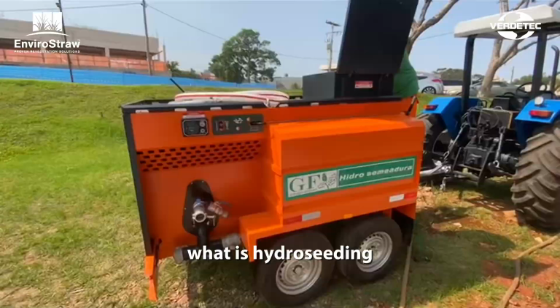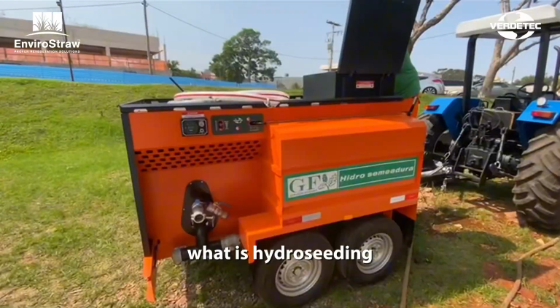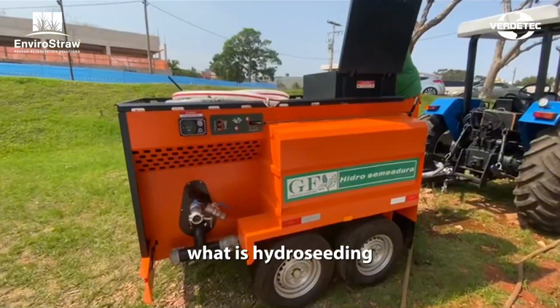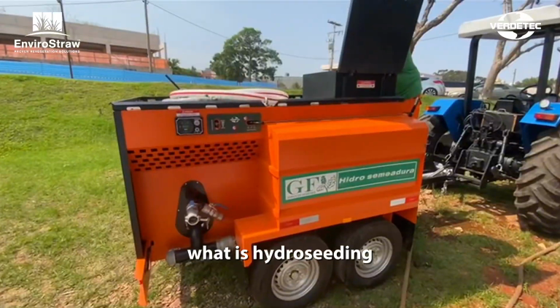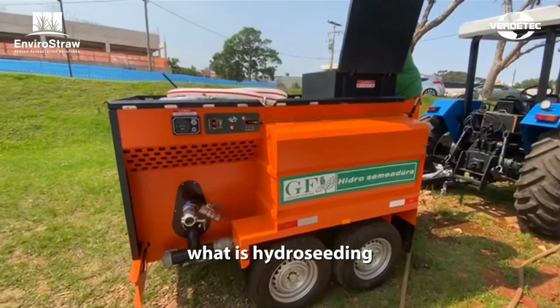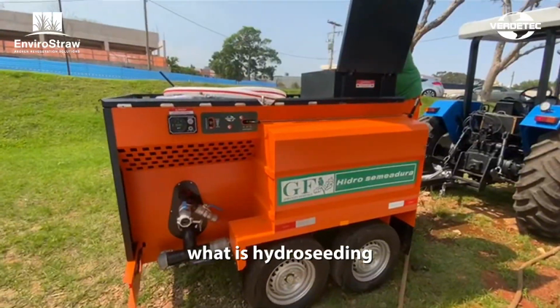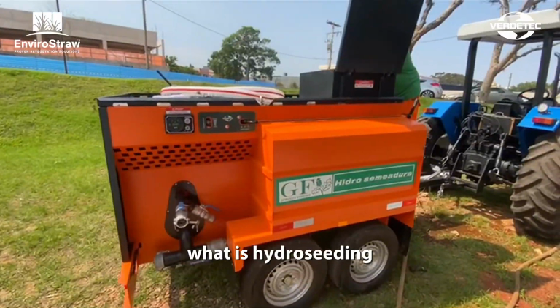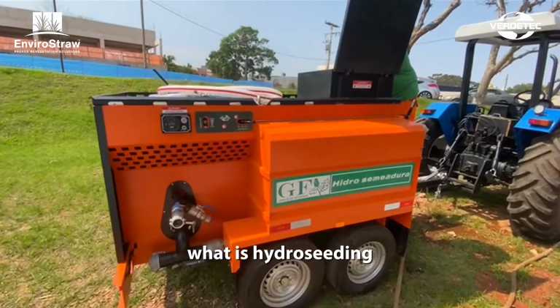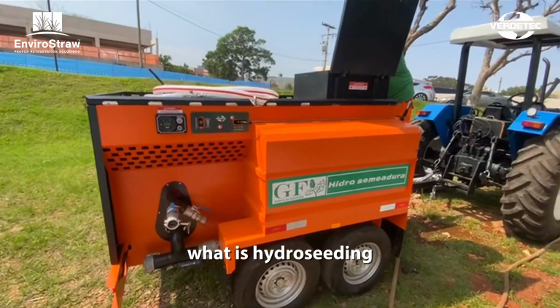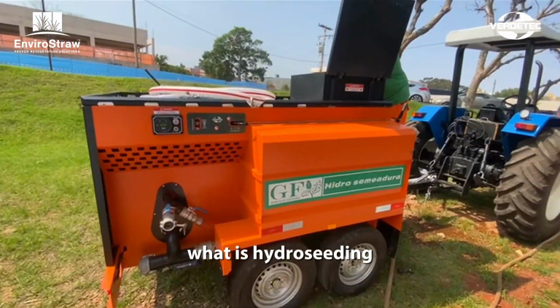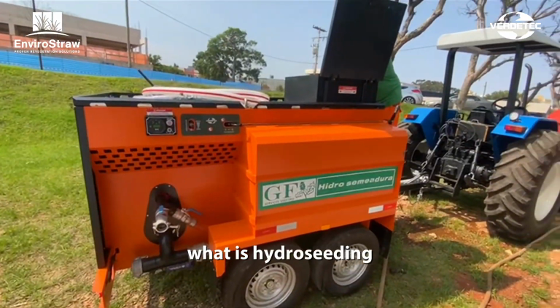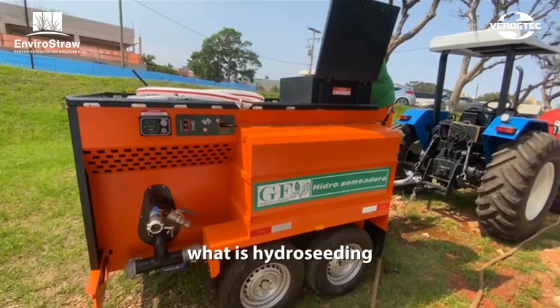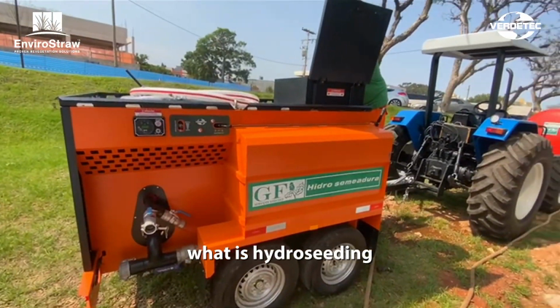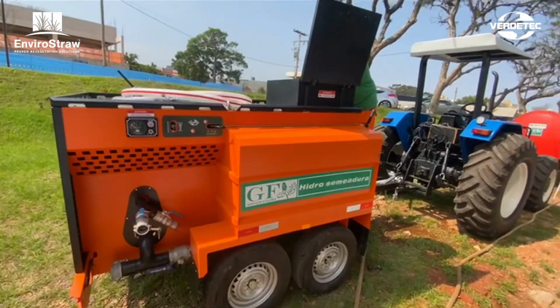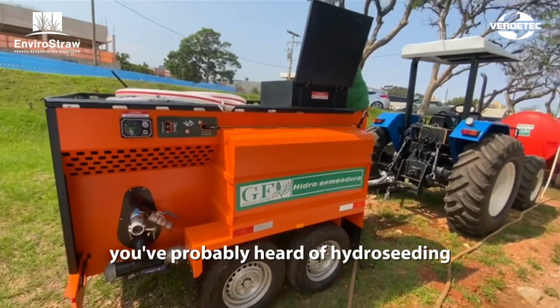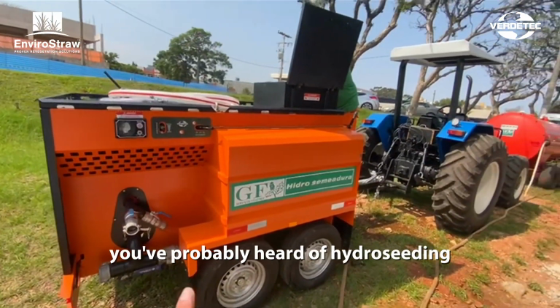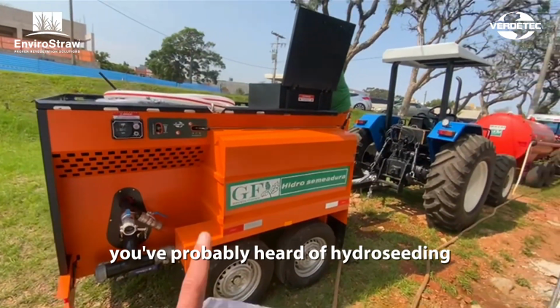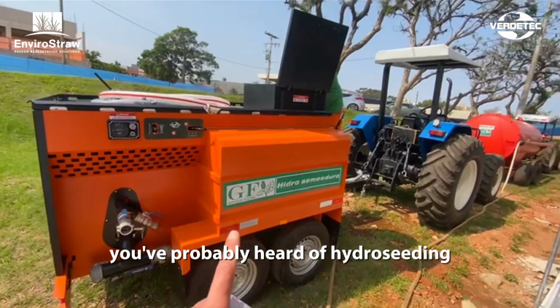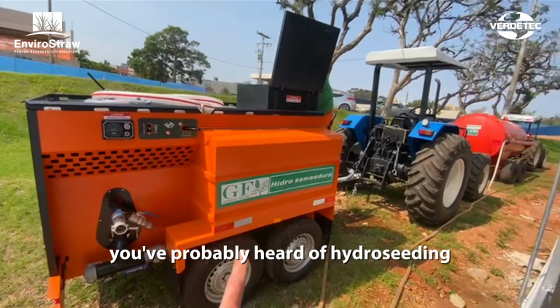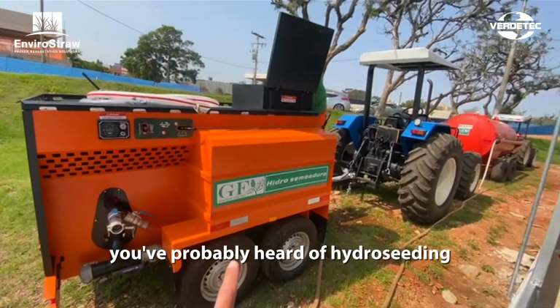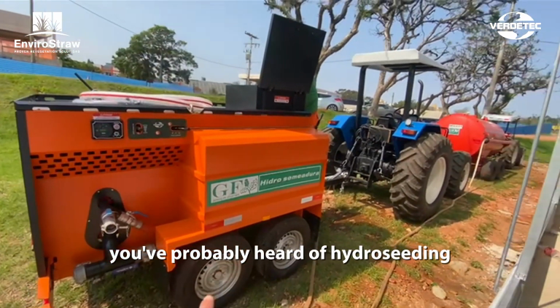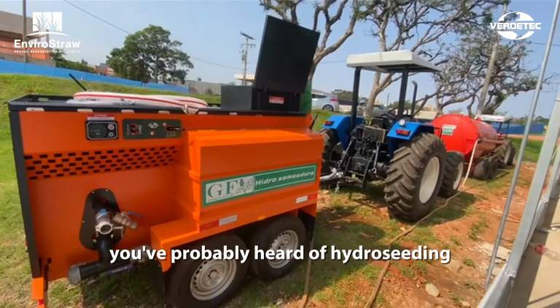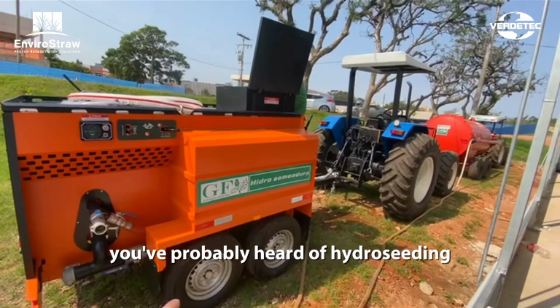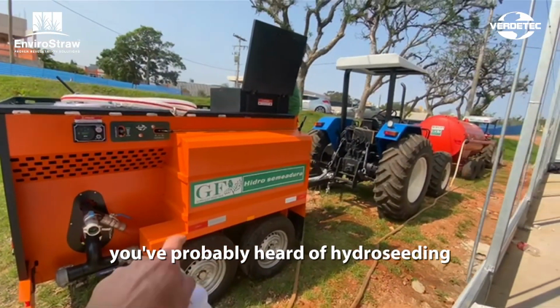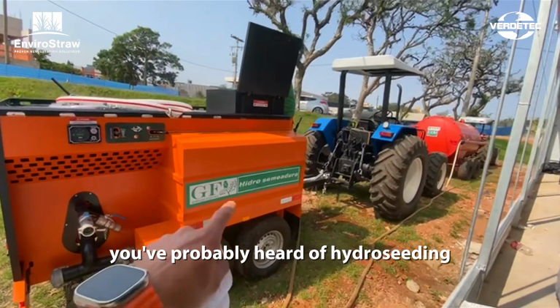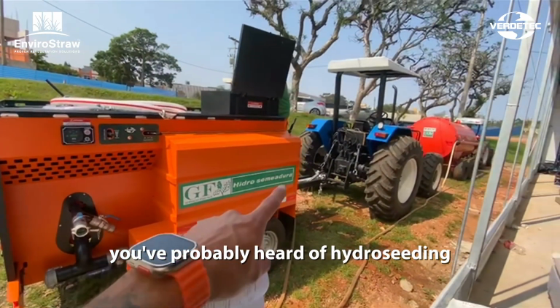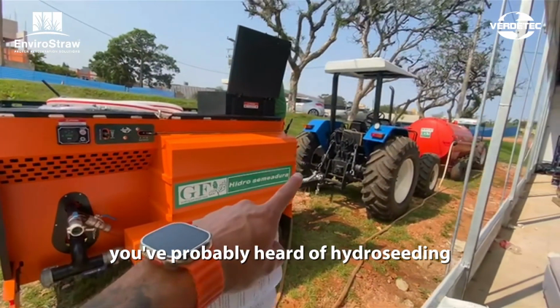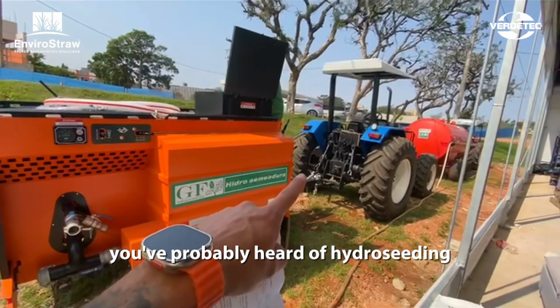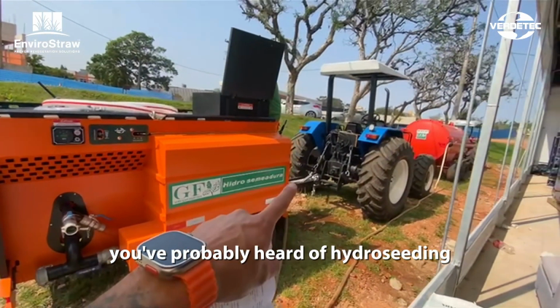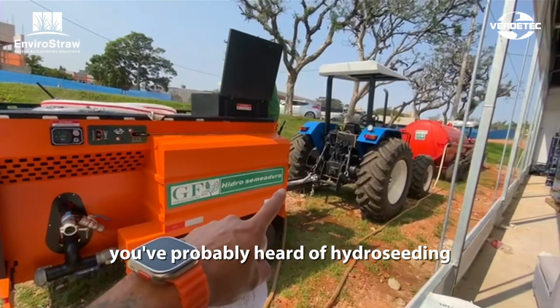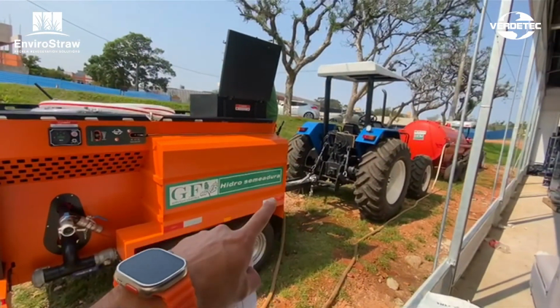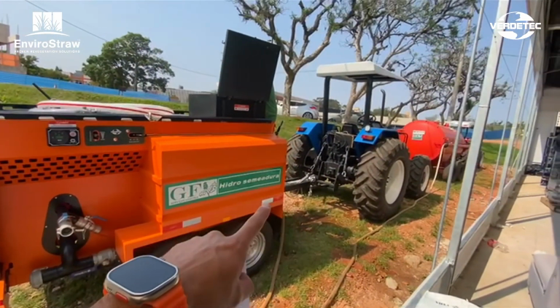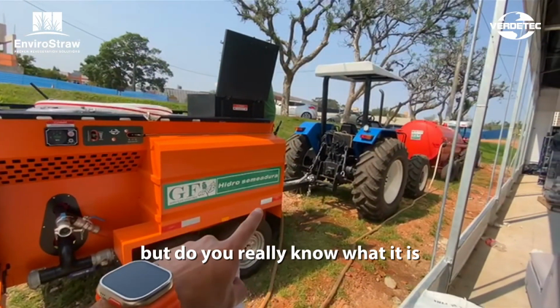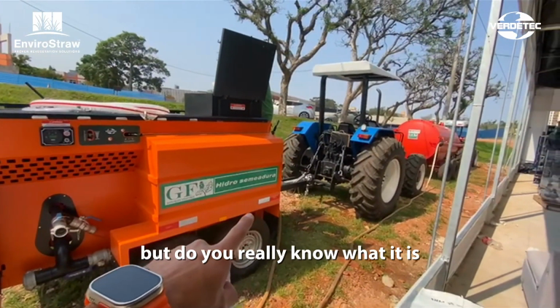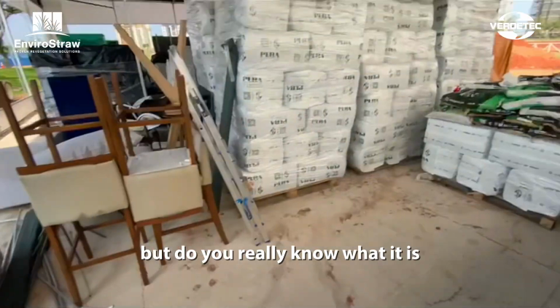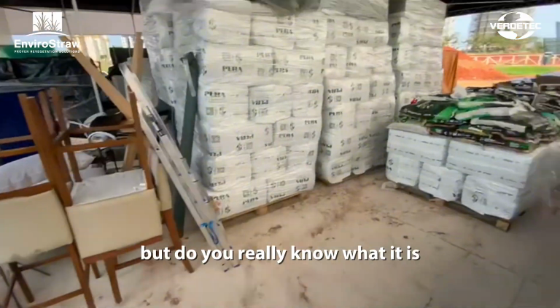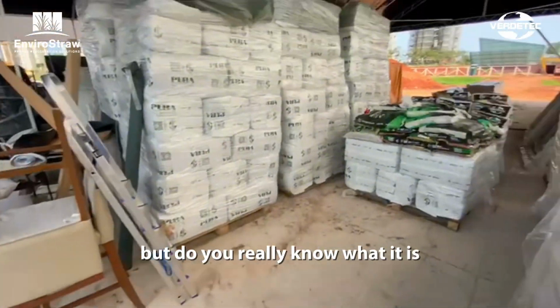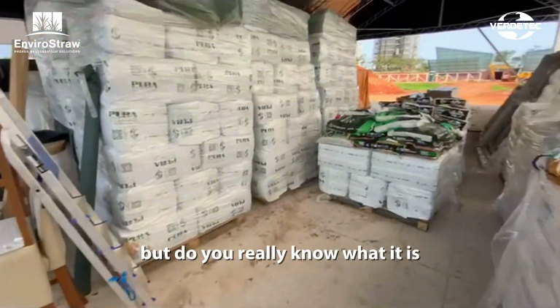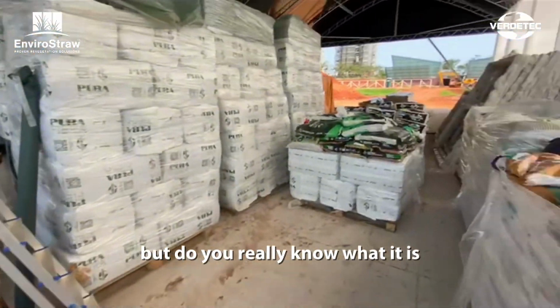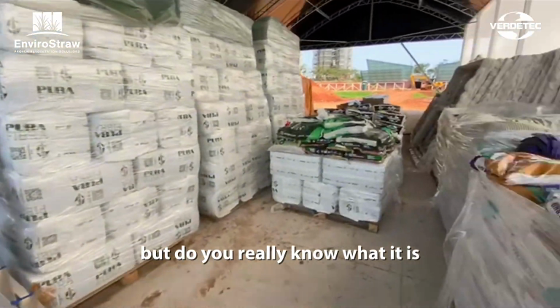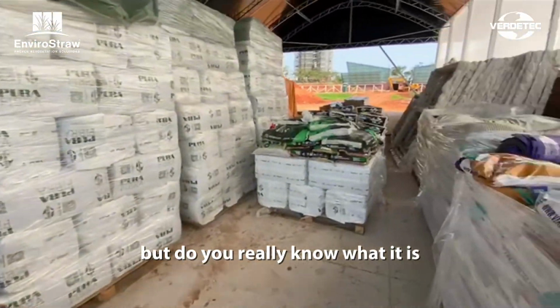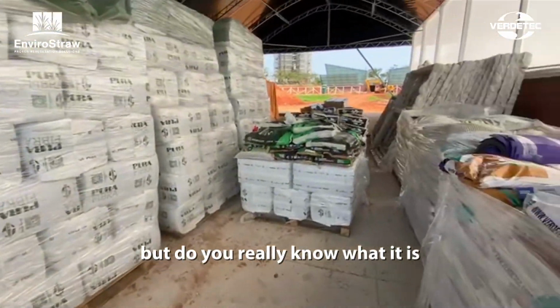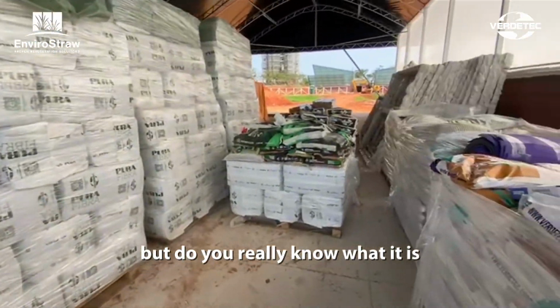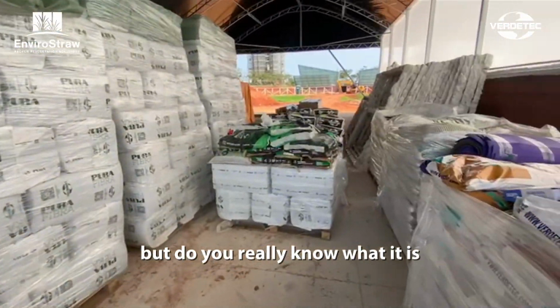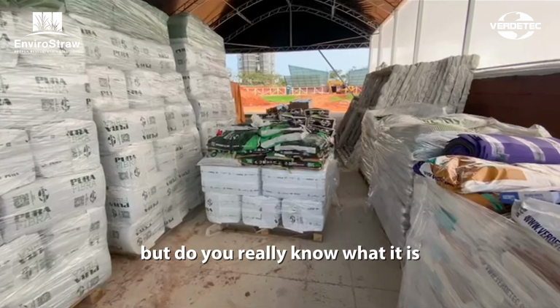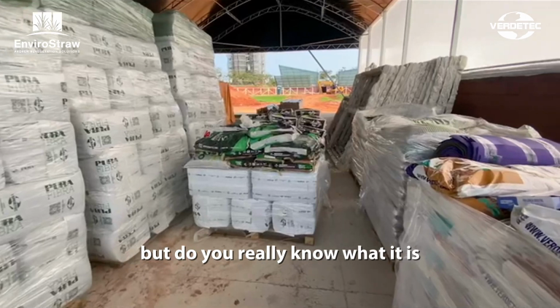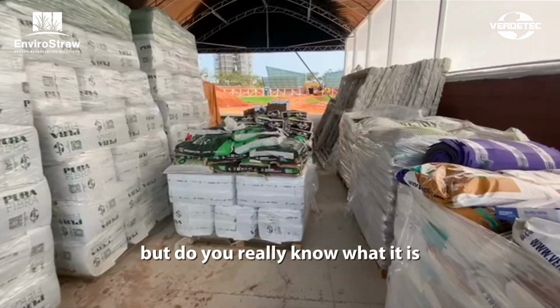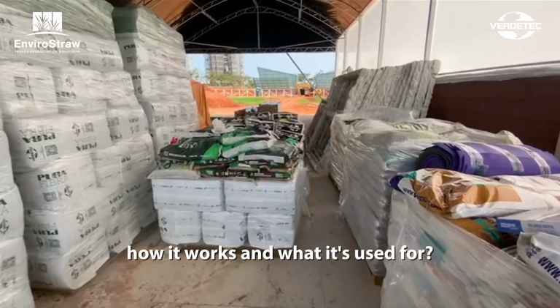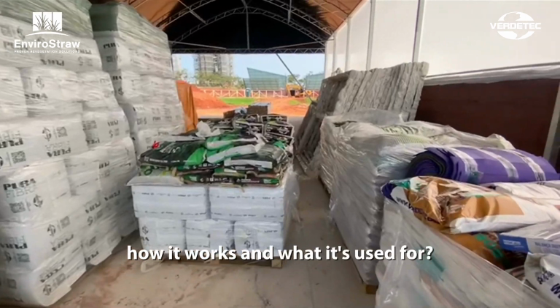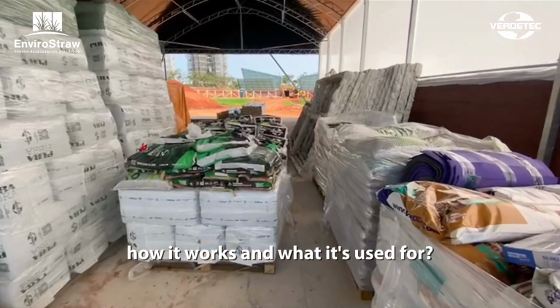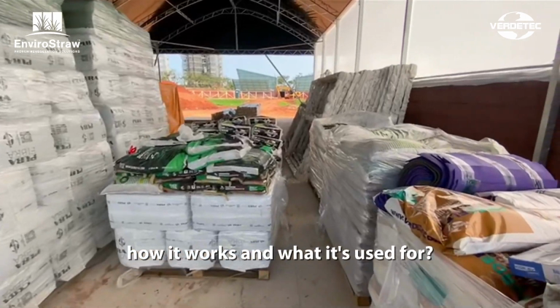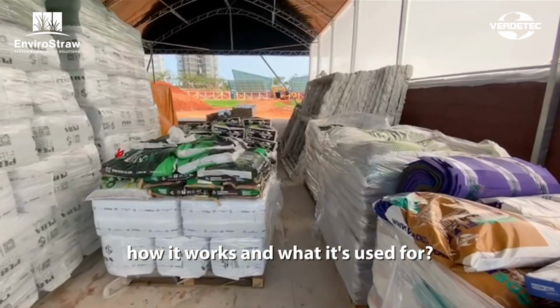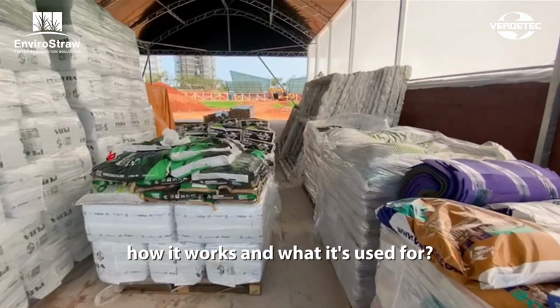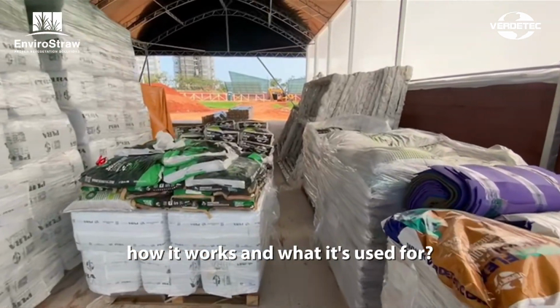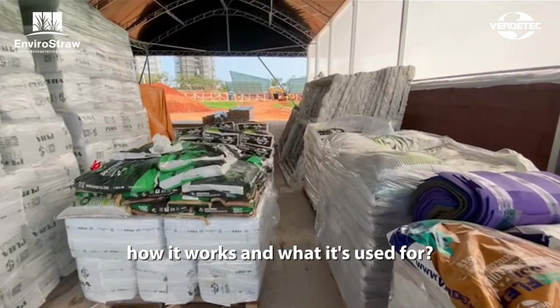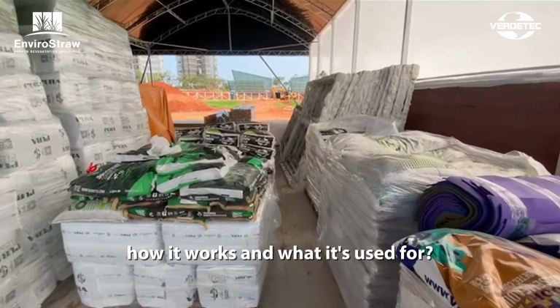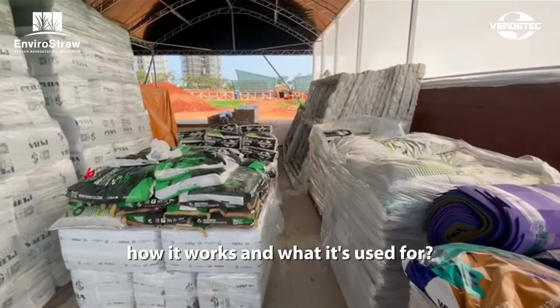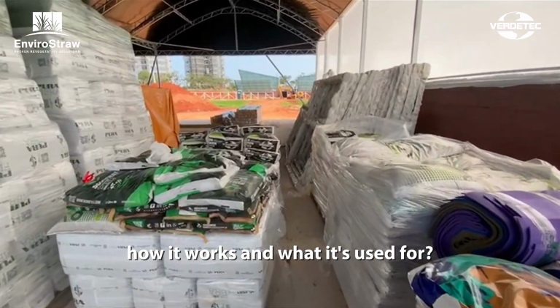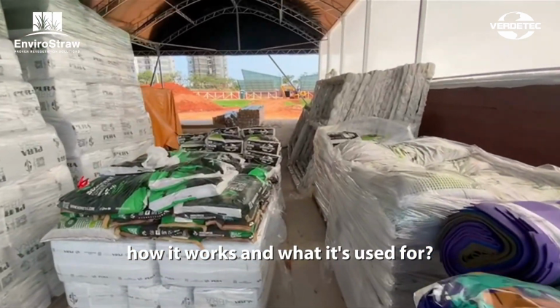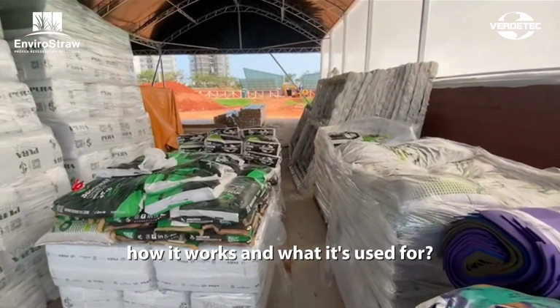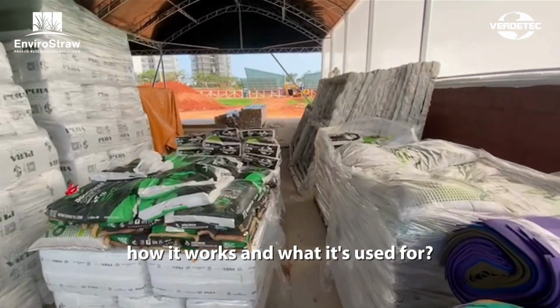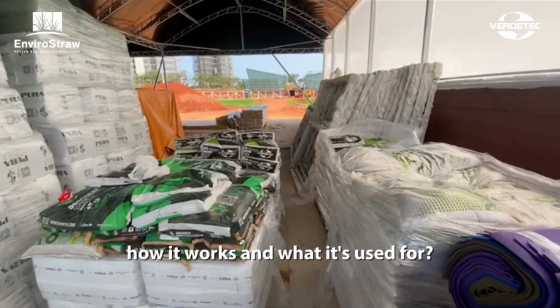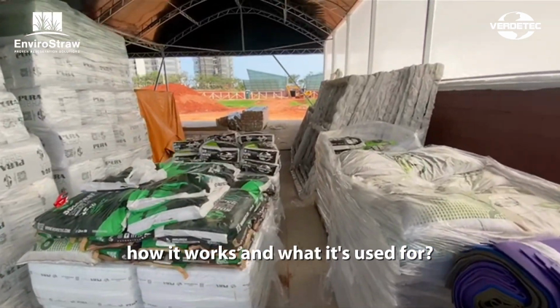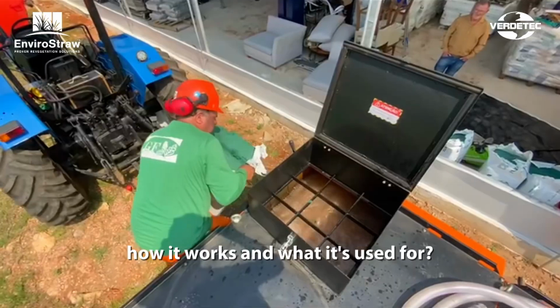What is hydro-seeding? You've probably heard of hydro-seeding, but do you really know what it is, how it works, and what it's used for?